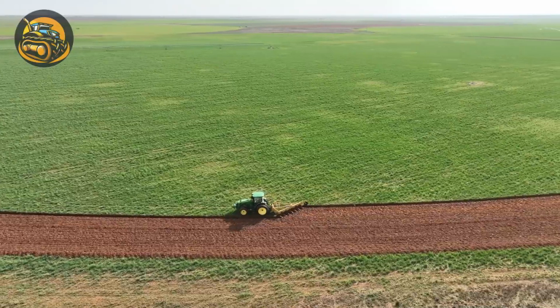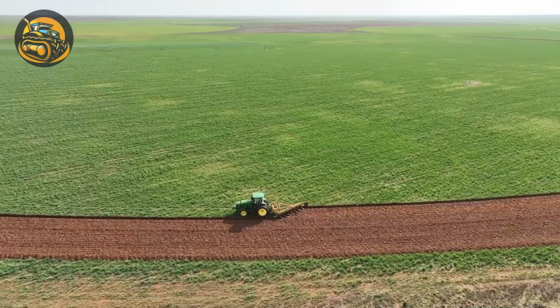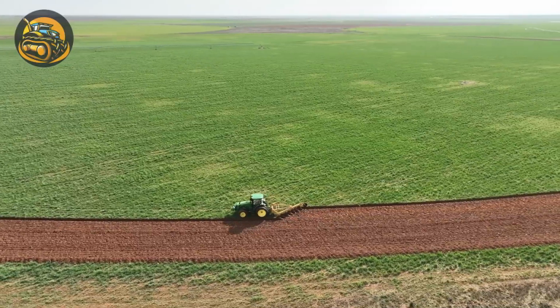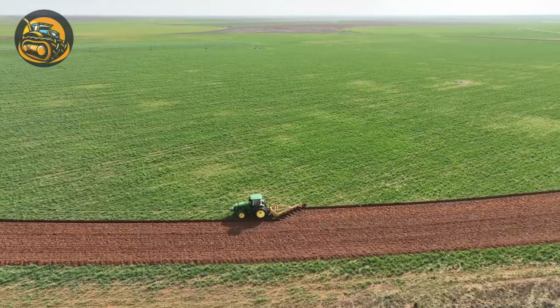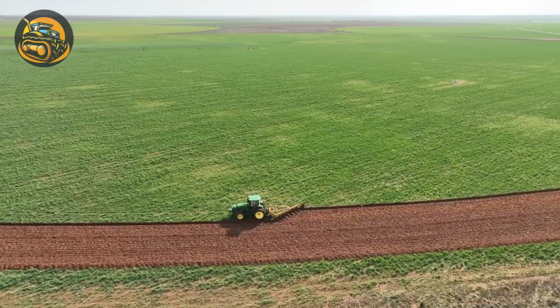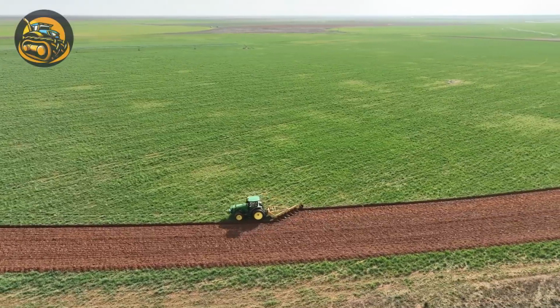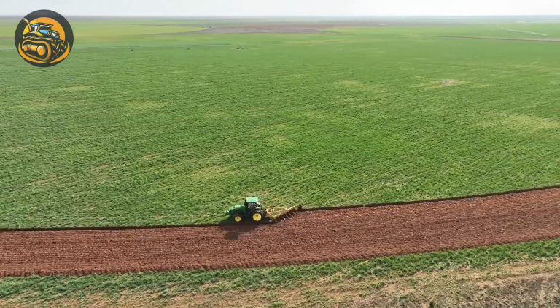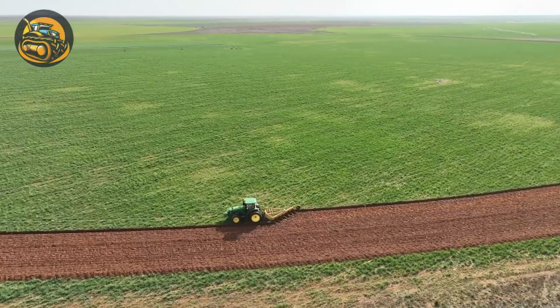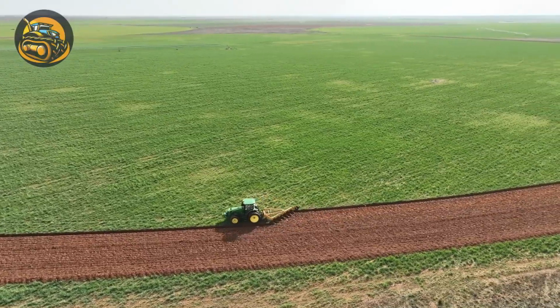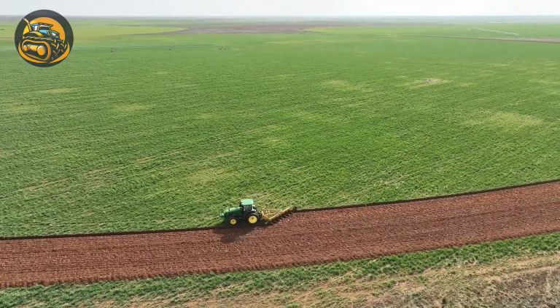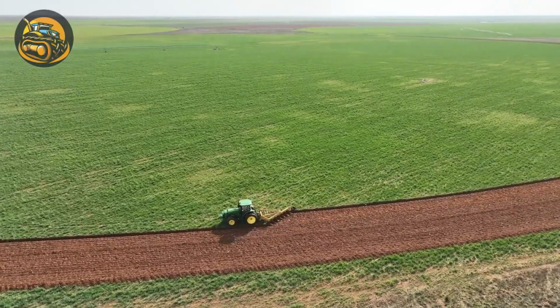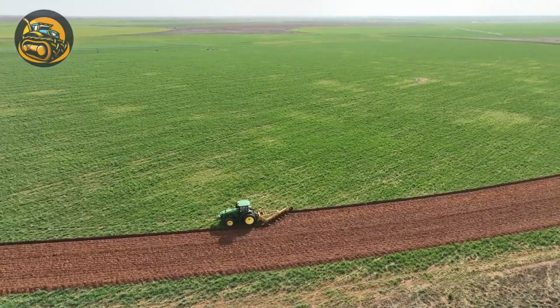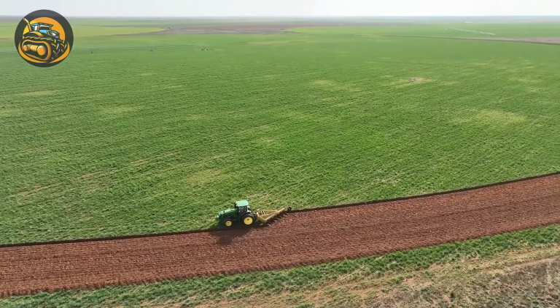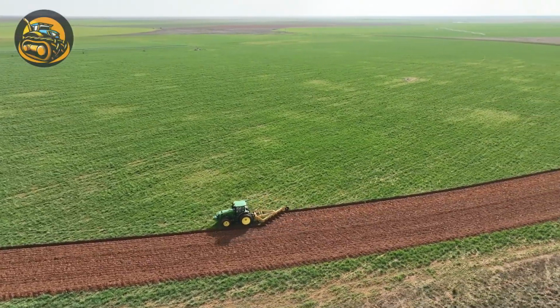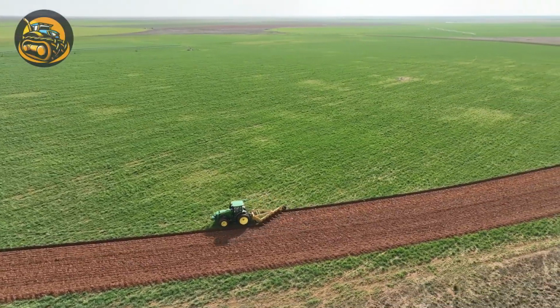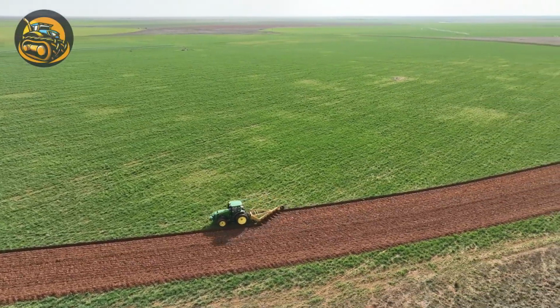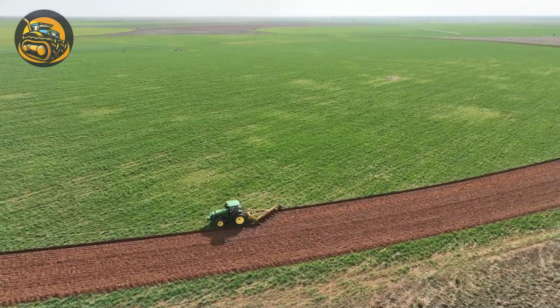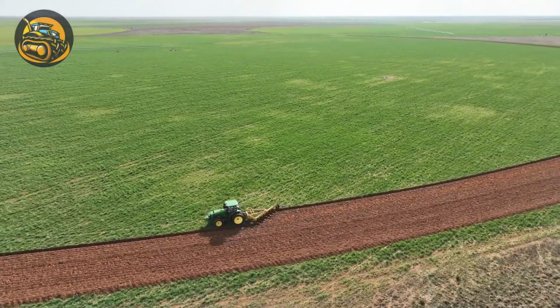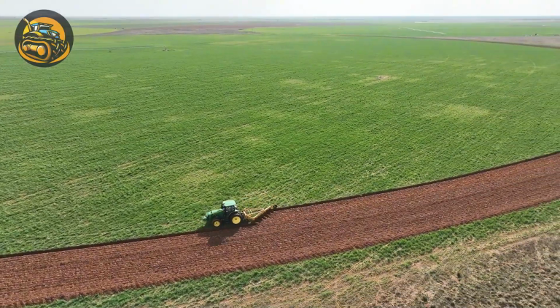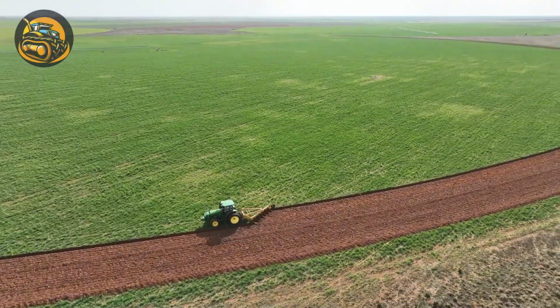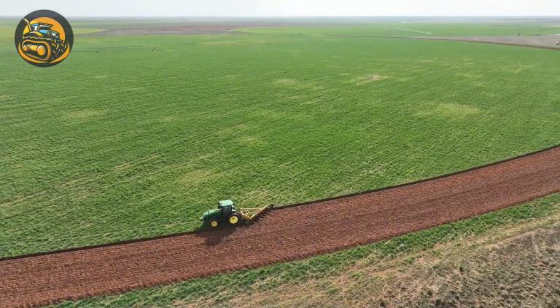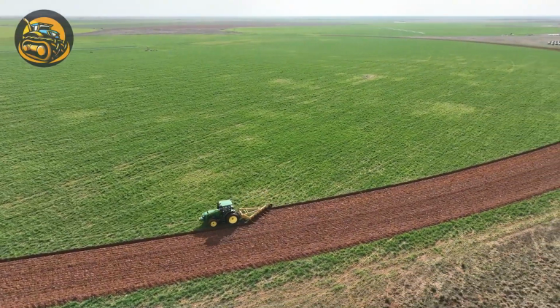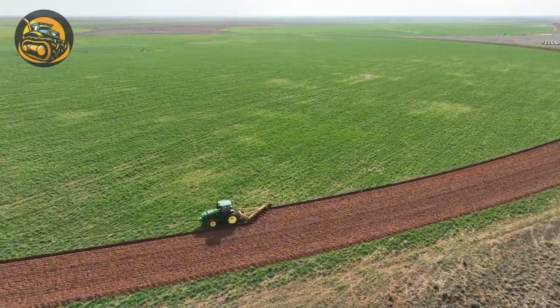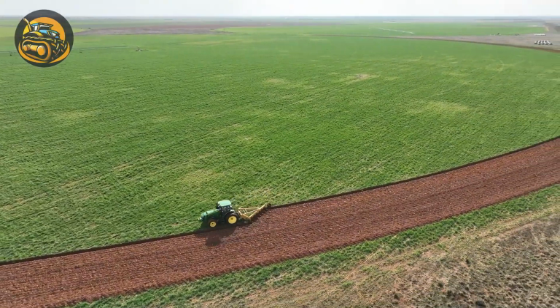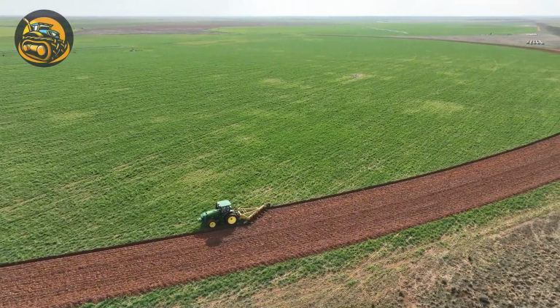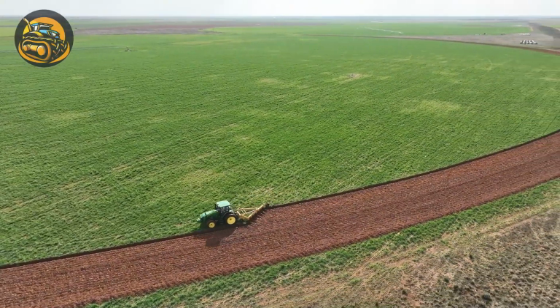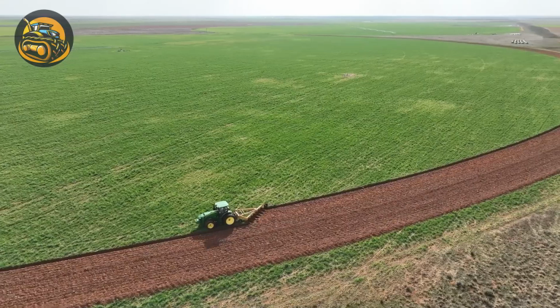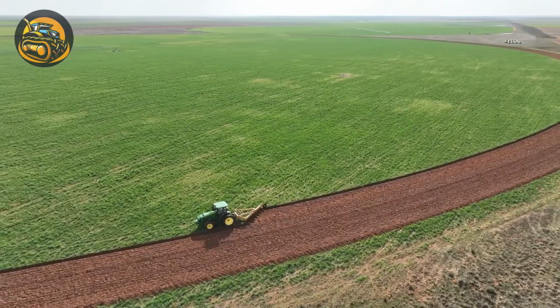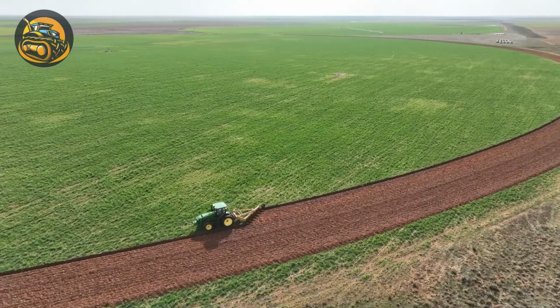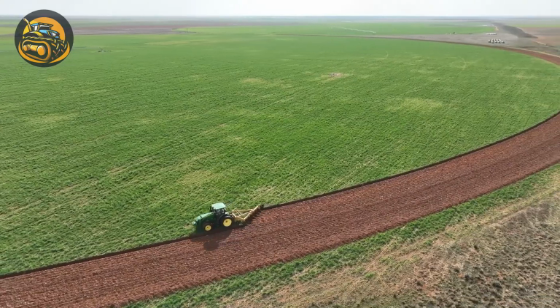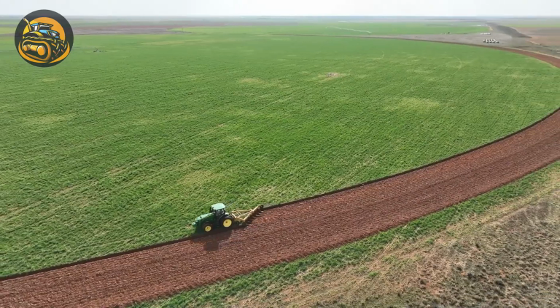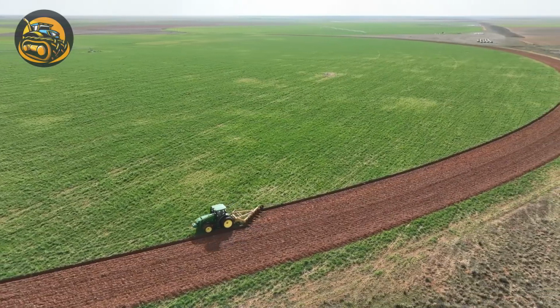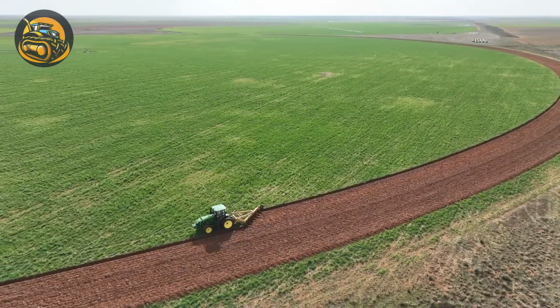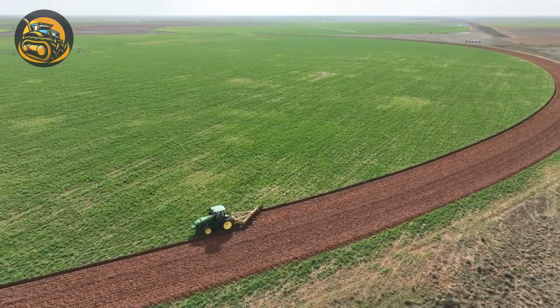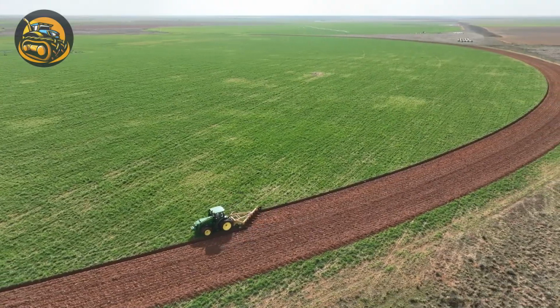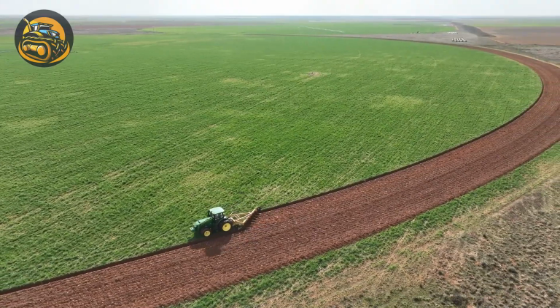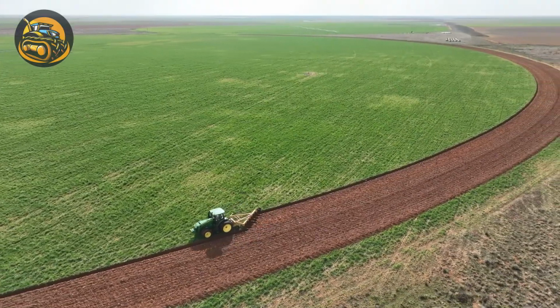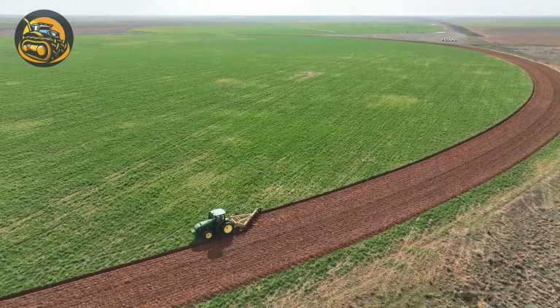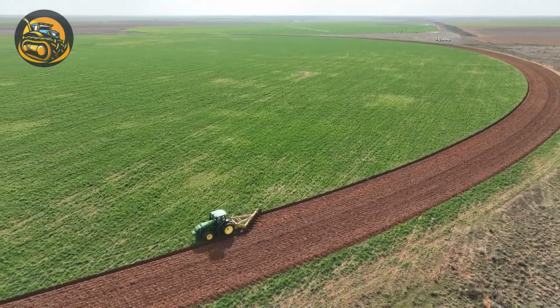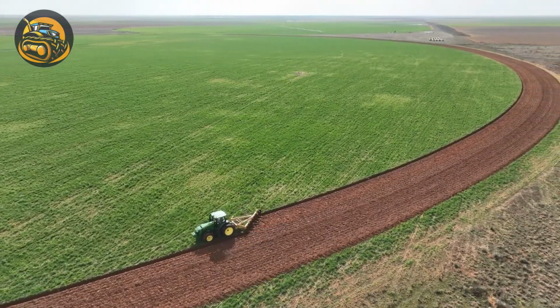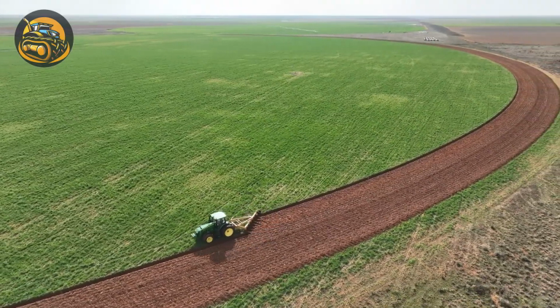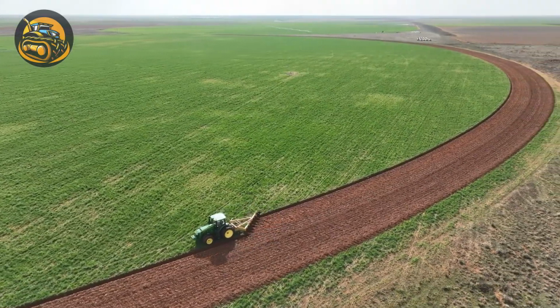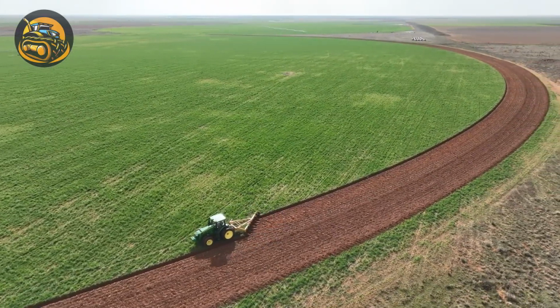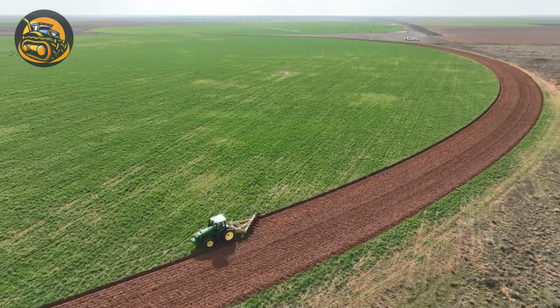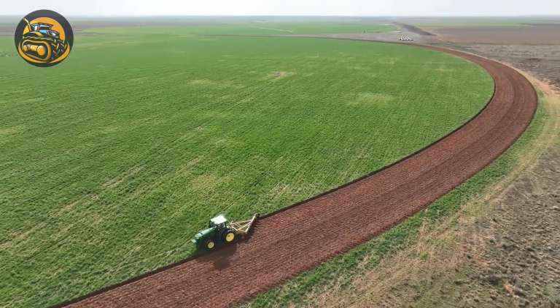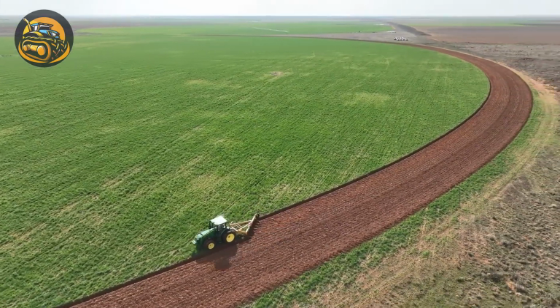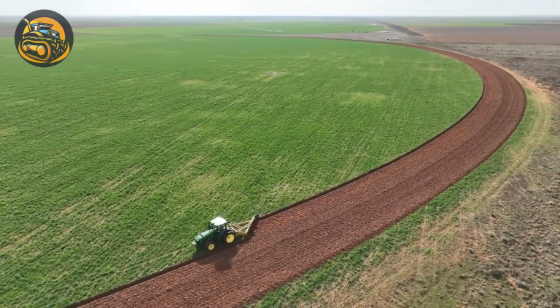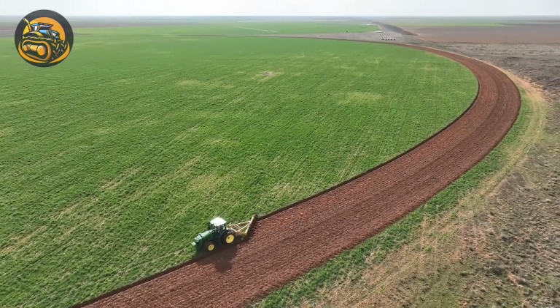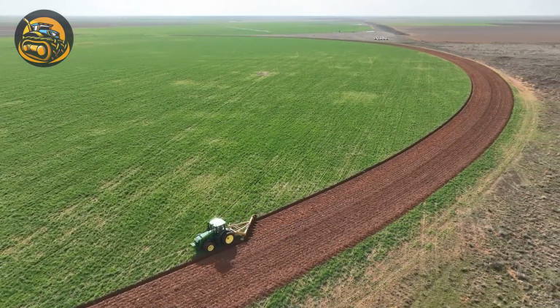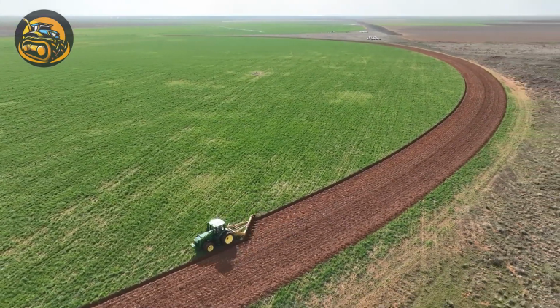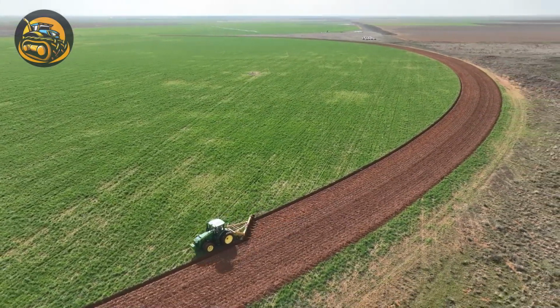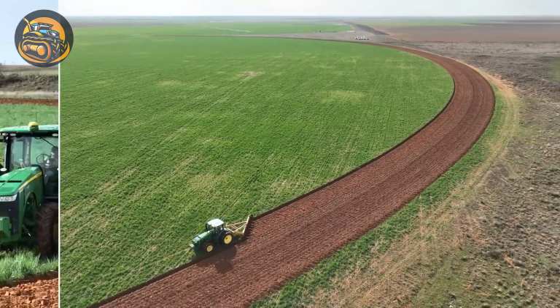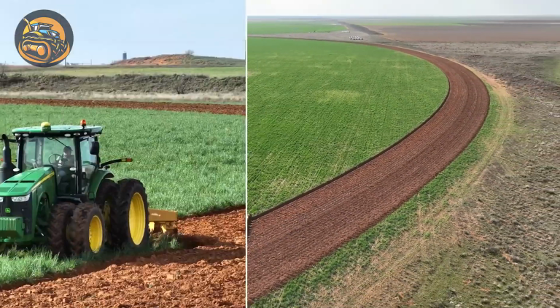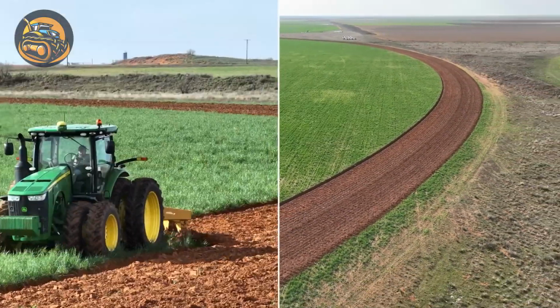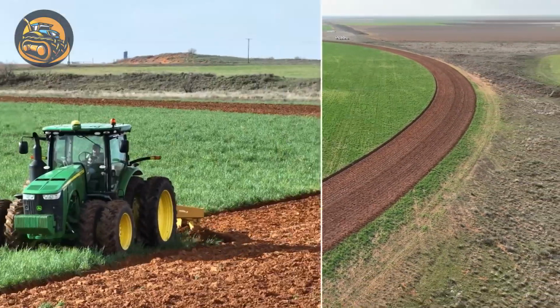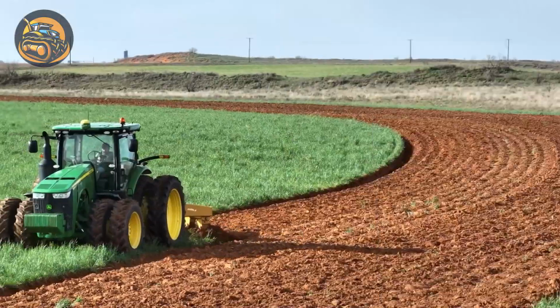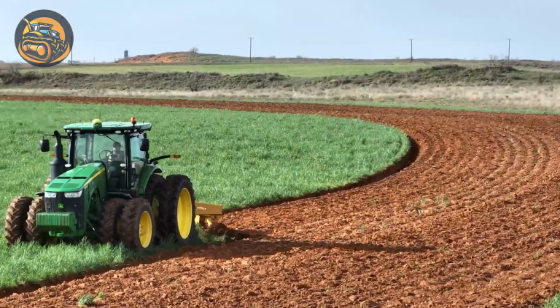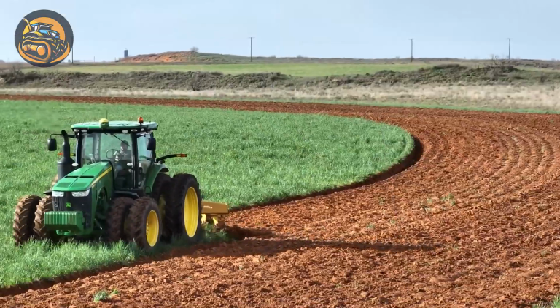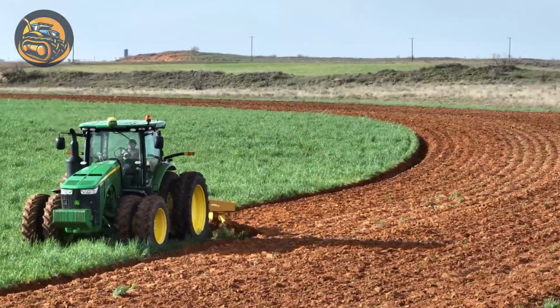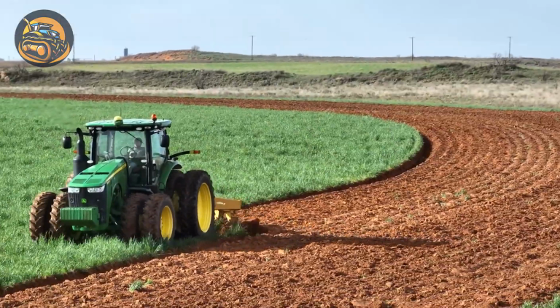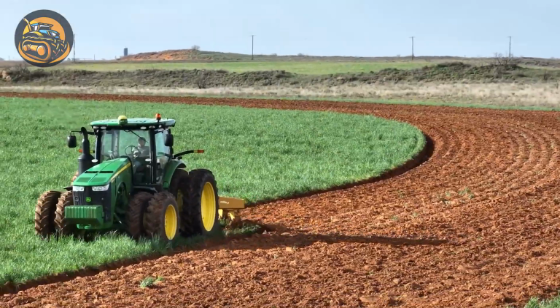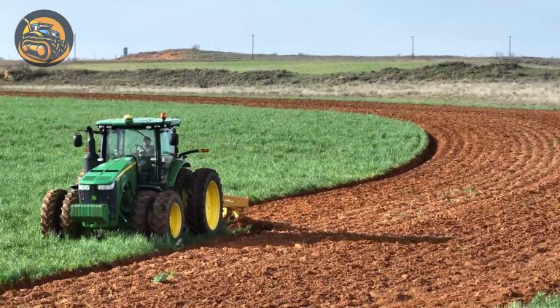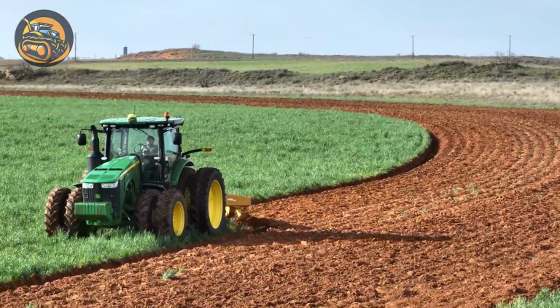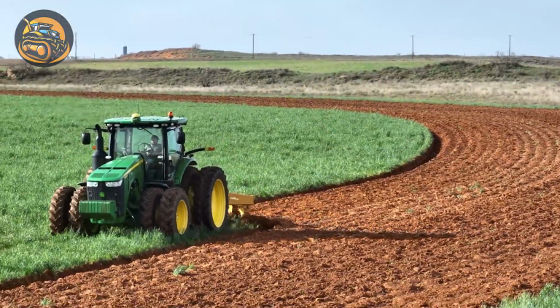Look how smooth and satisfying this machine is doing its job. Truly a mechanical masterpiece in farming.